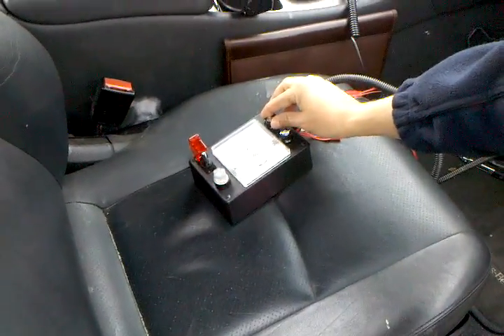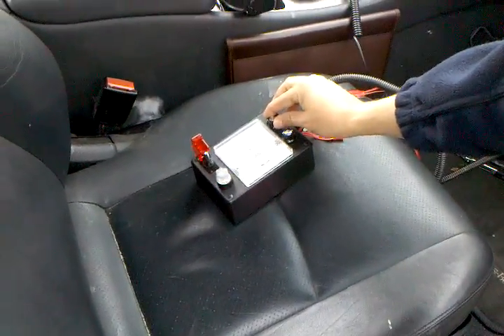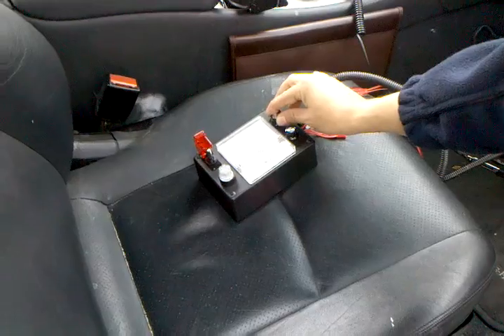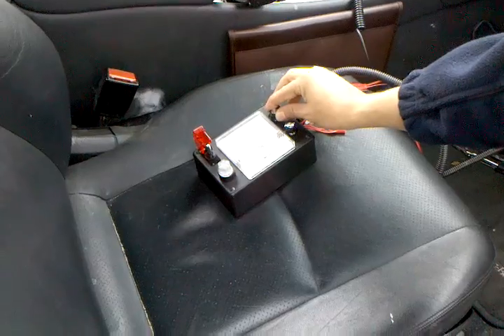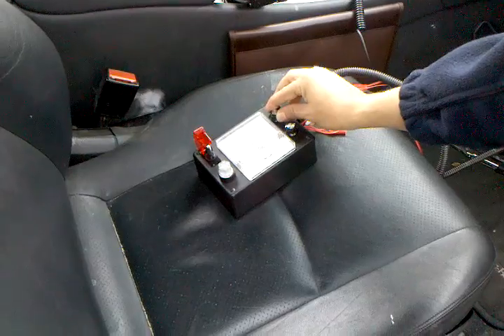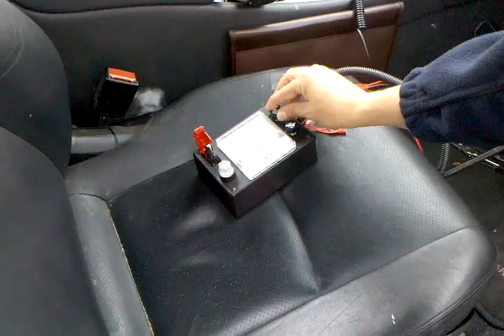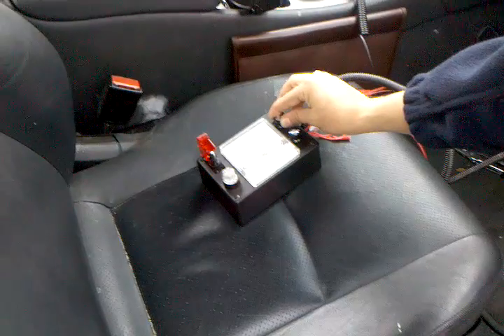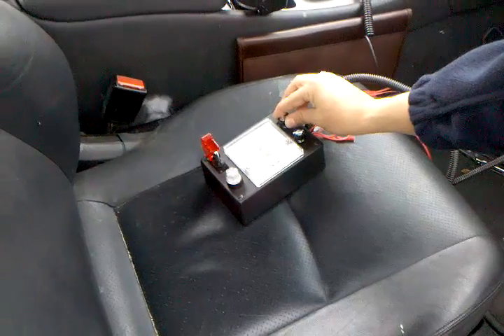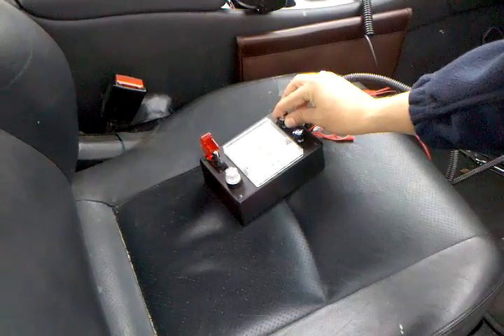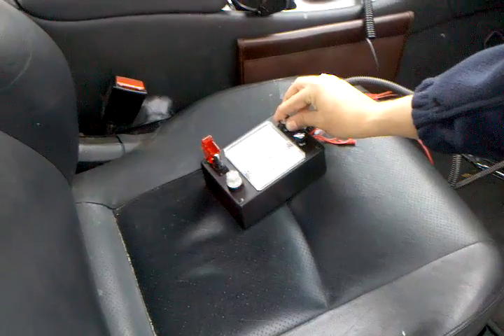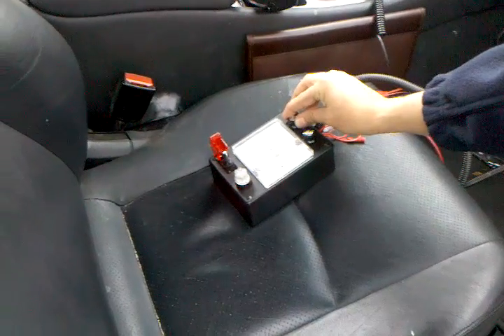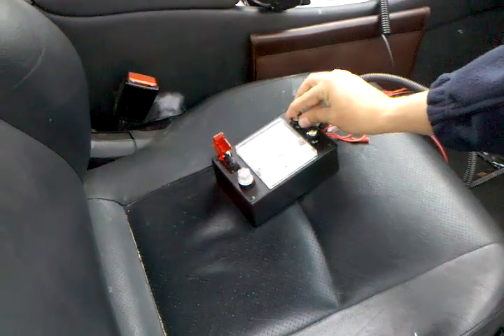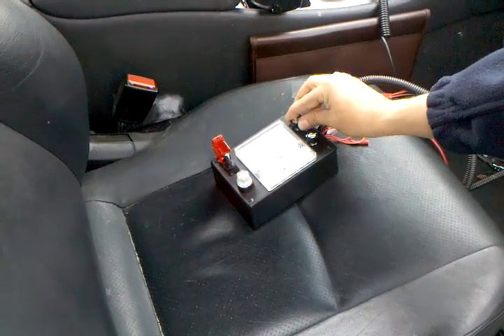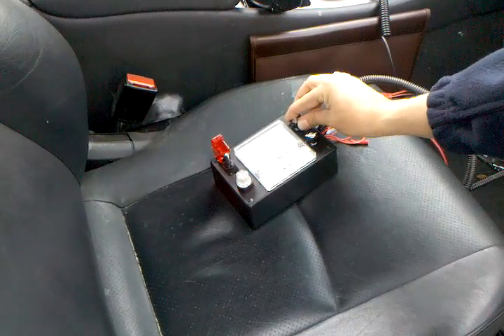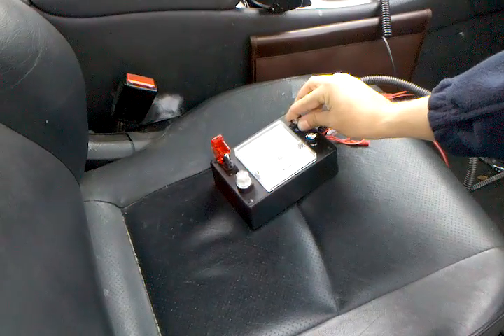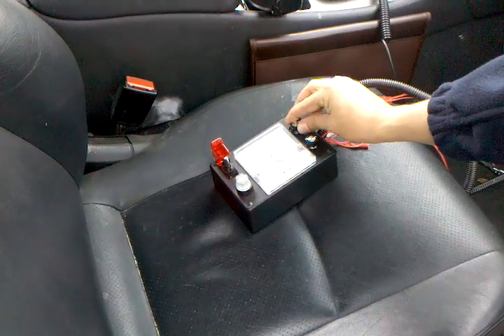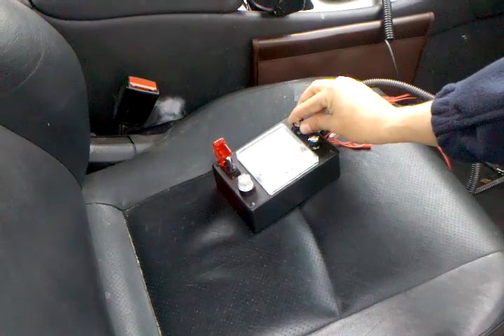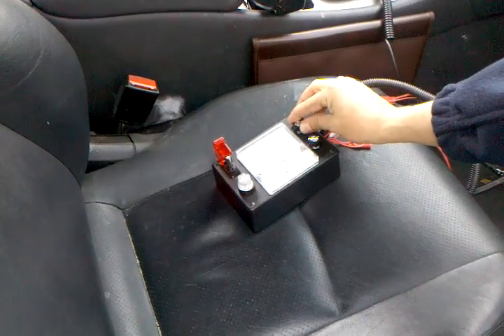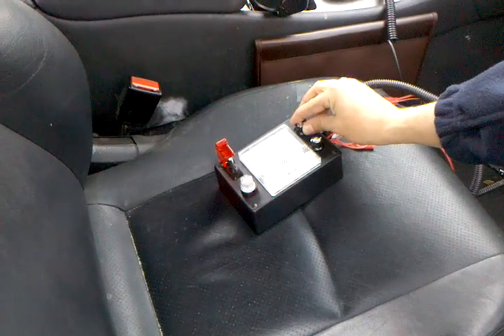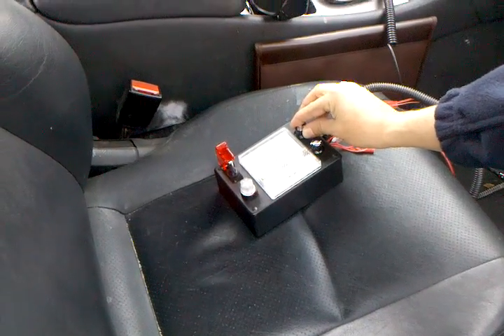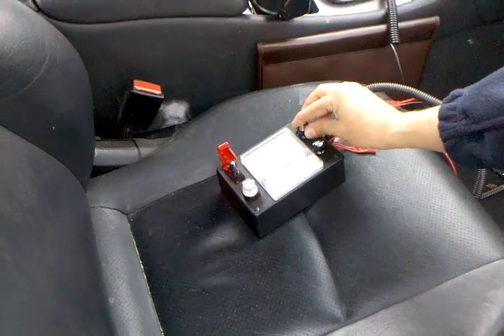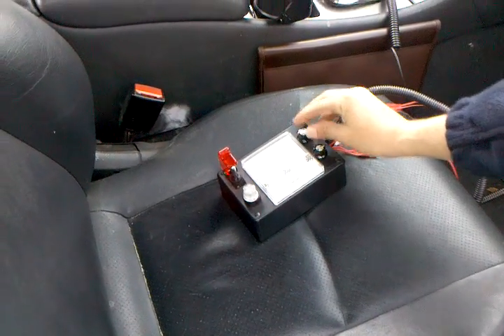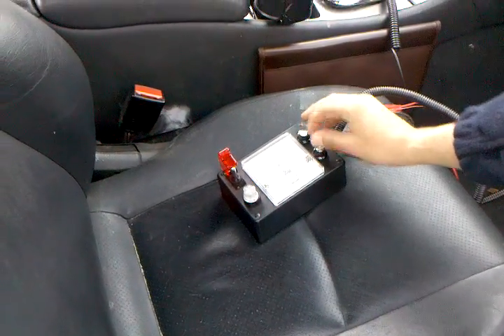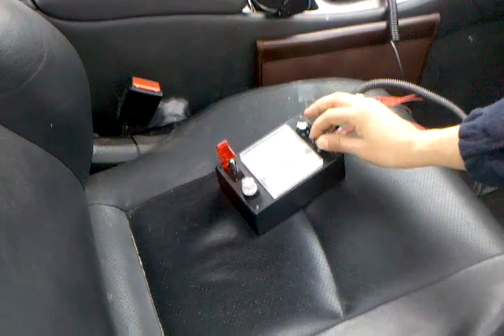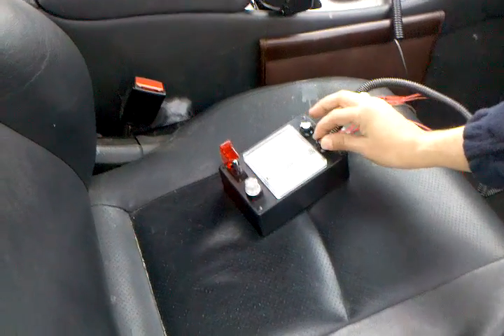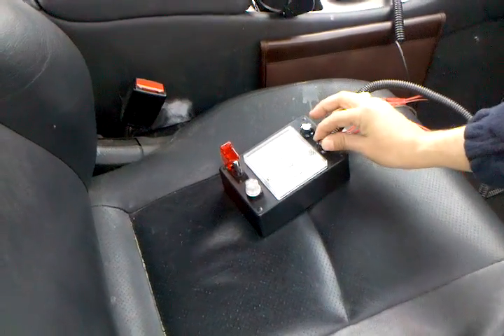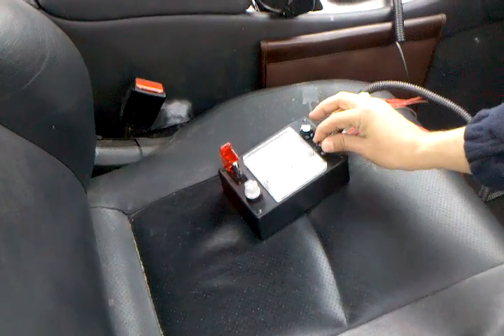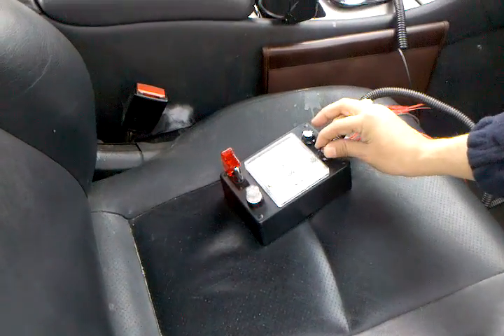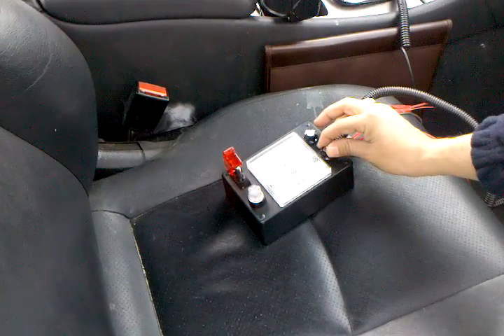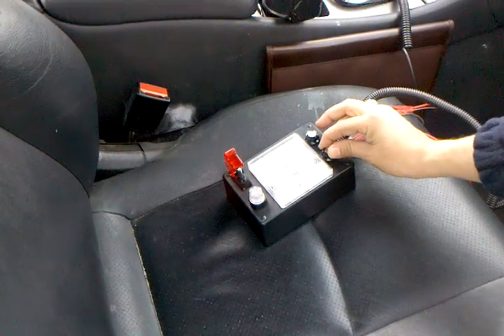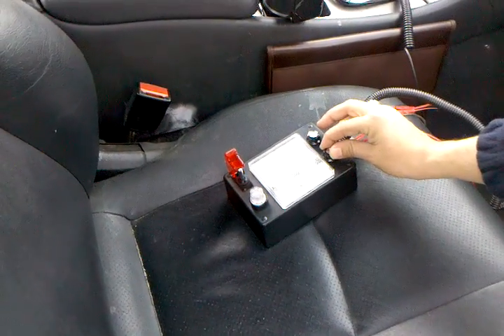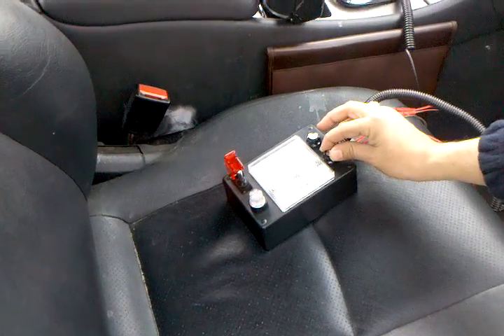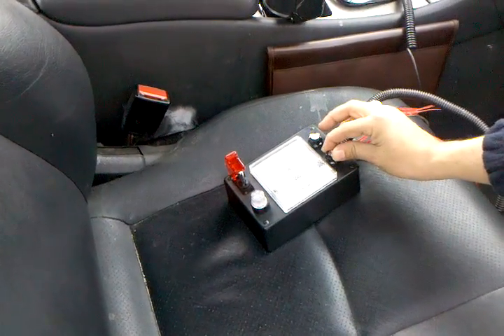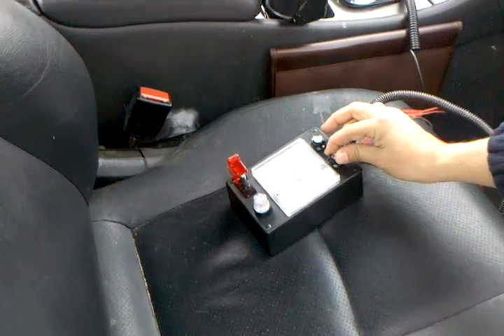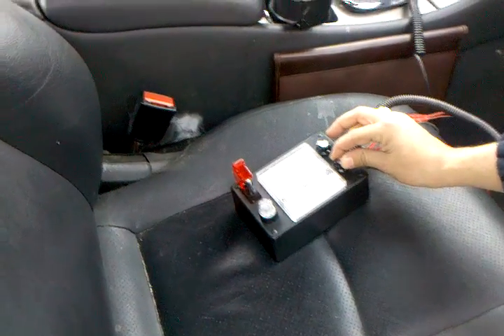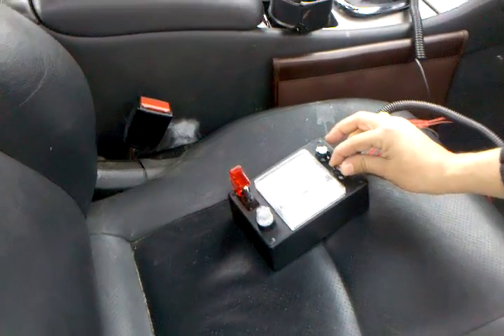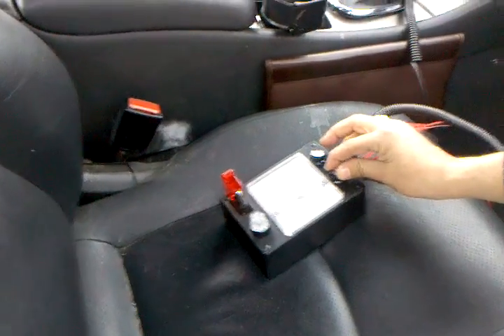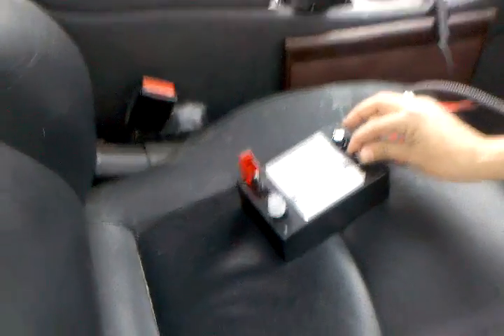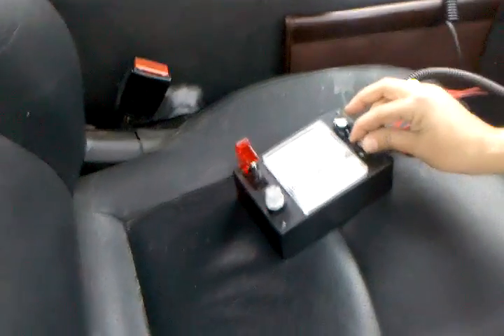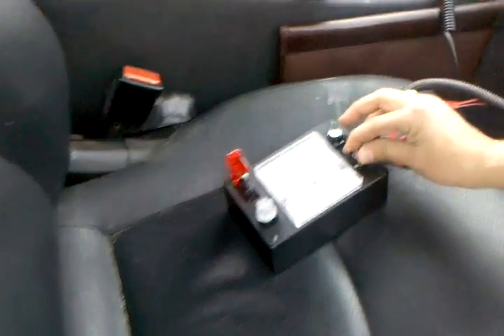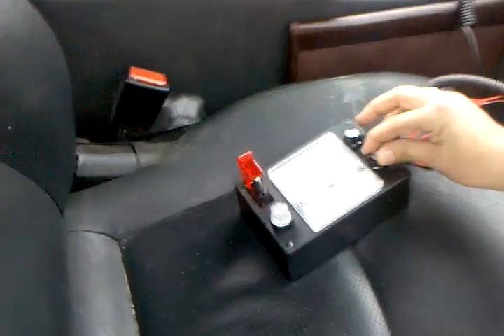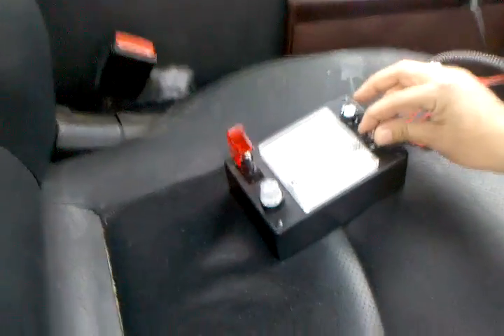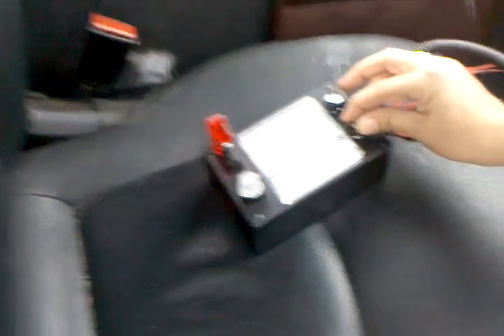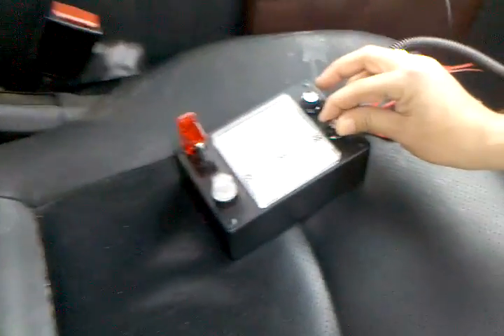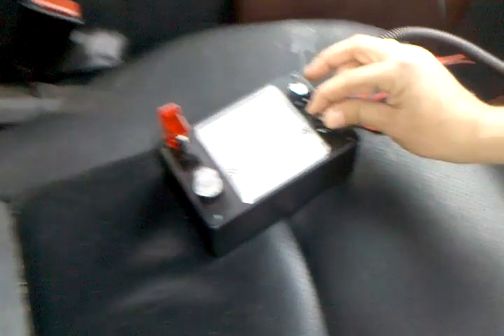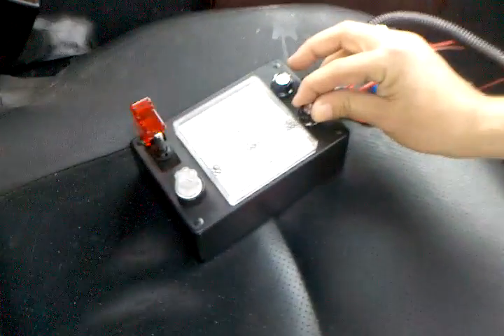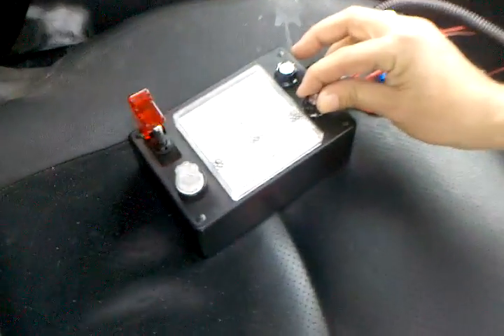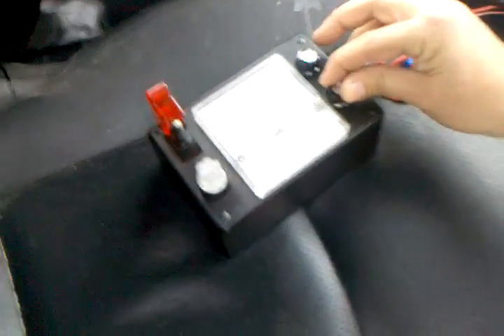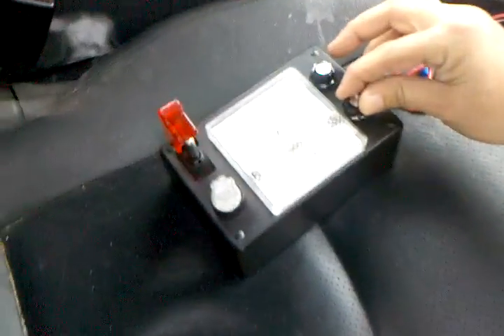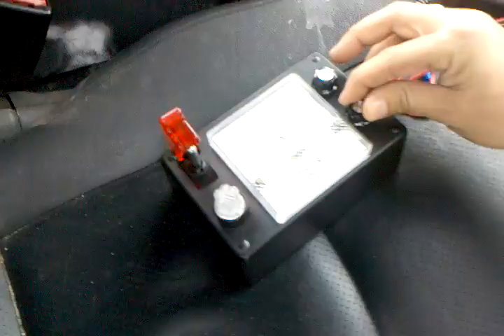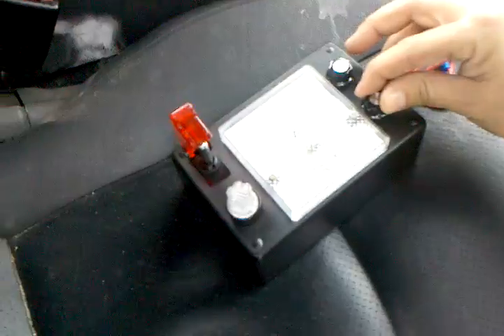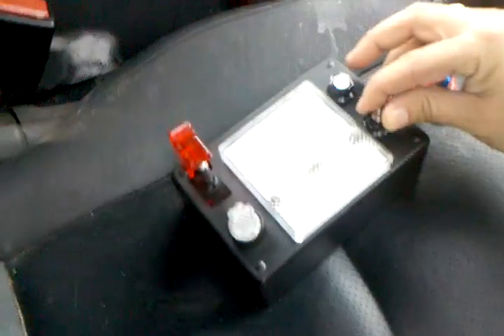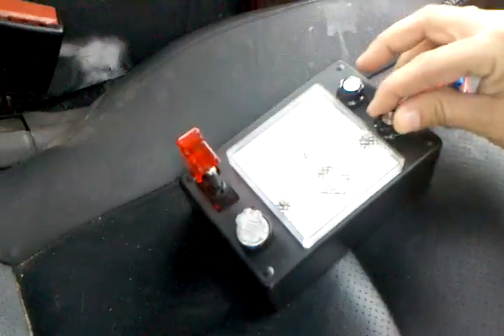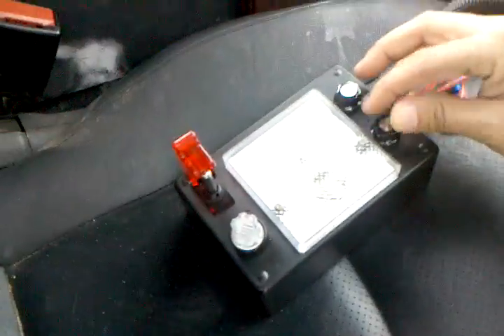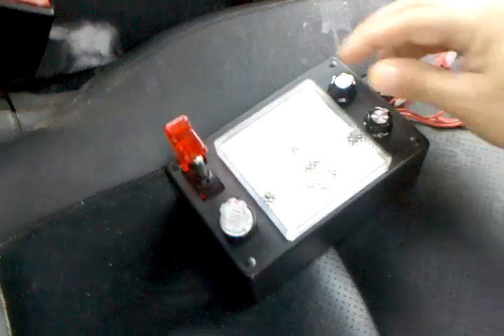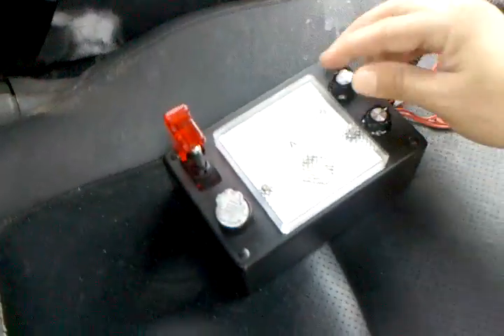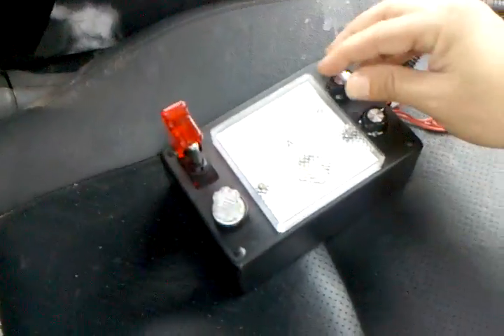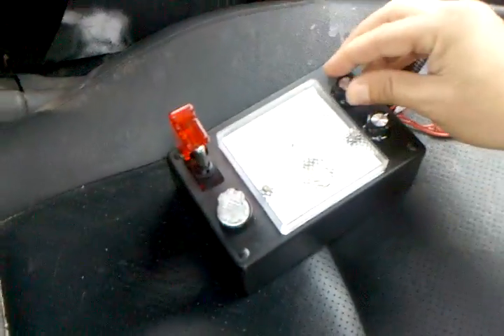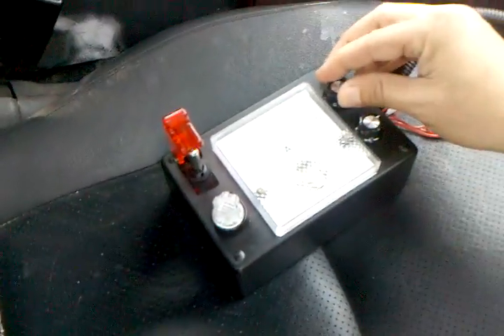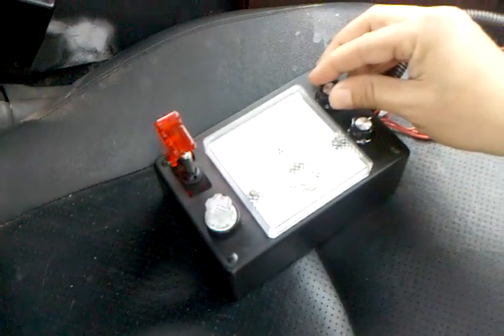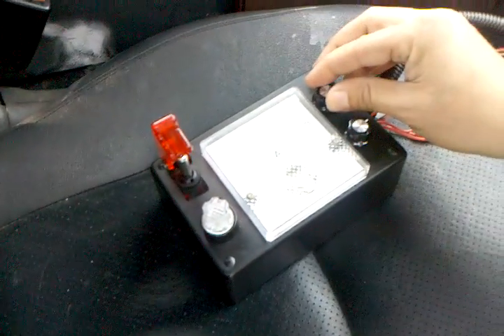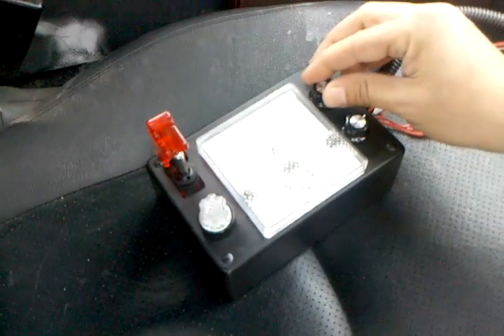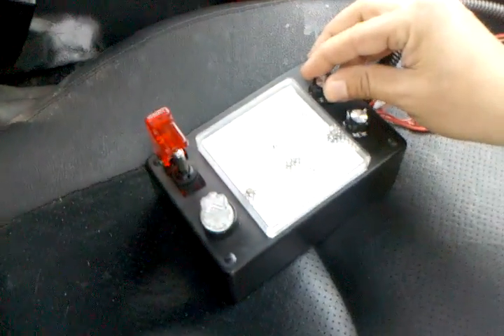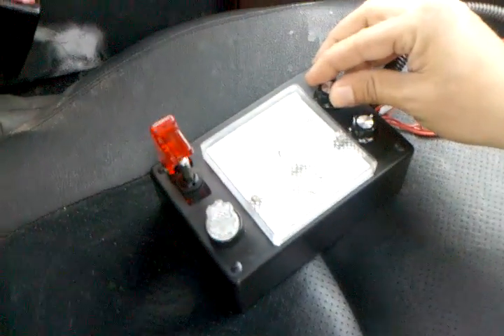Let's crank it up a bit — bring it up to 25 amps. And 25 amps.